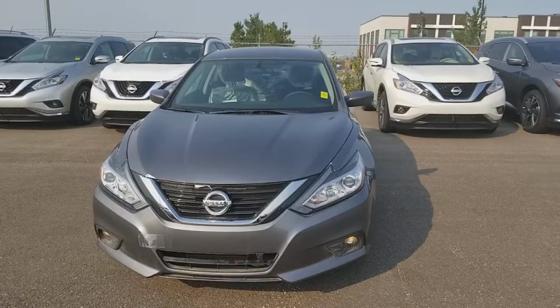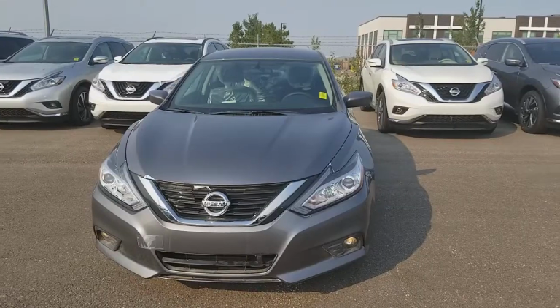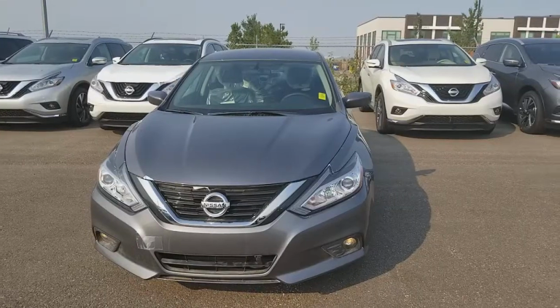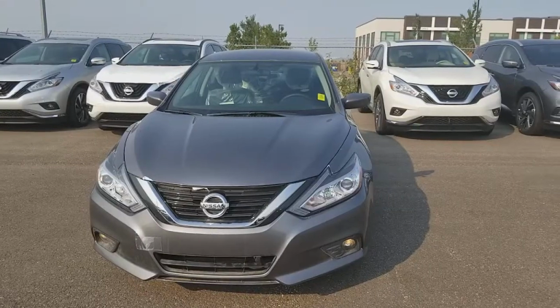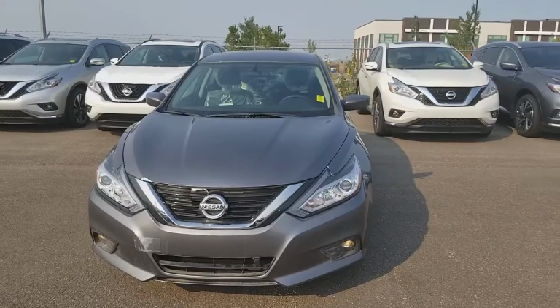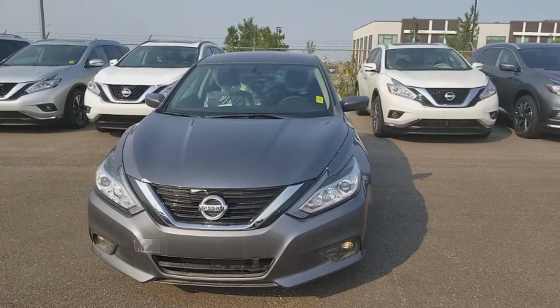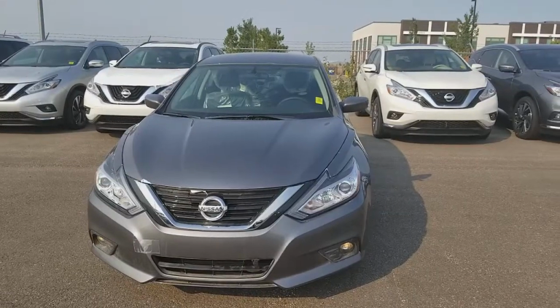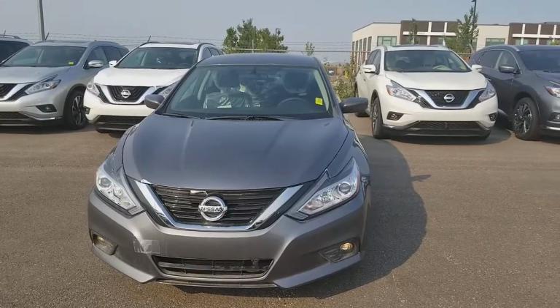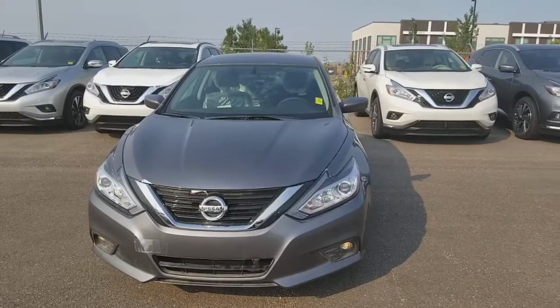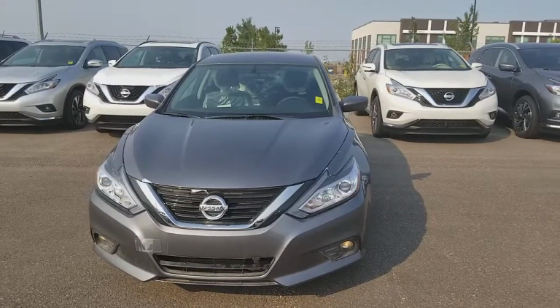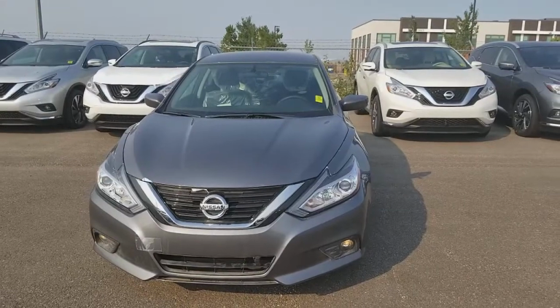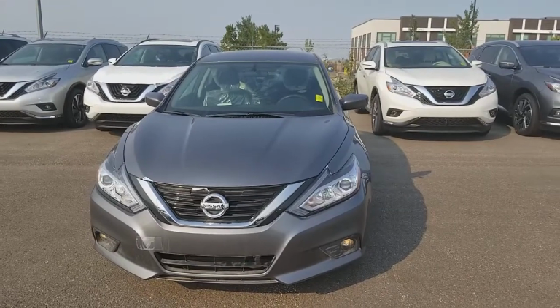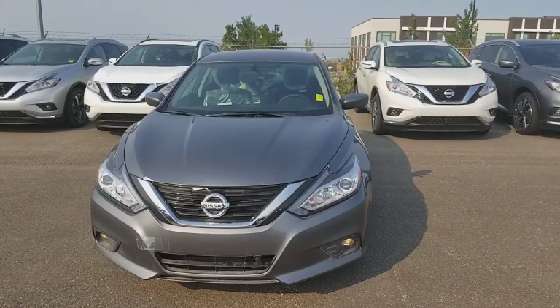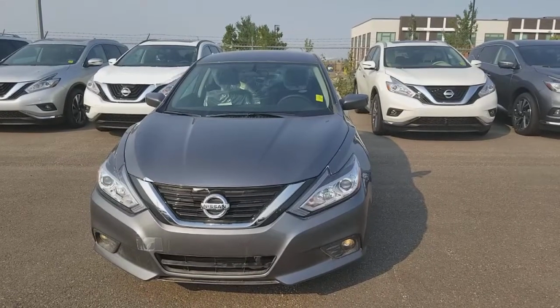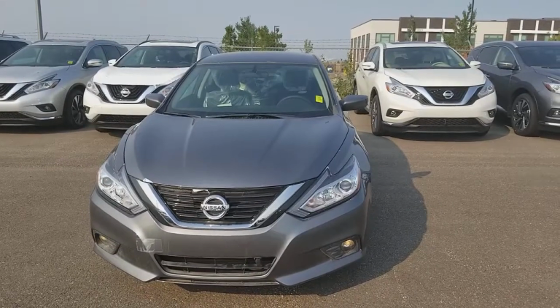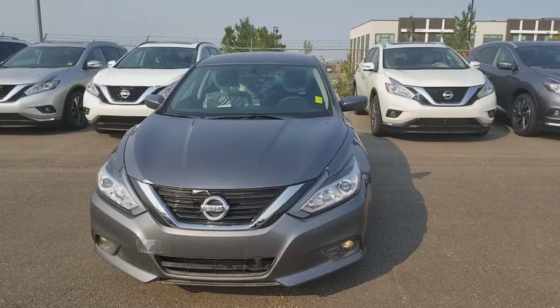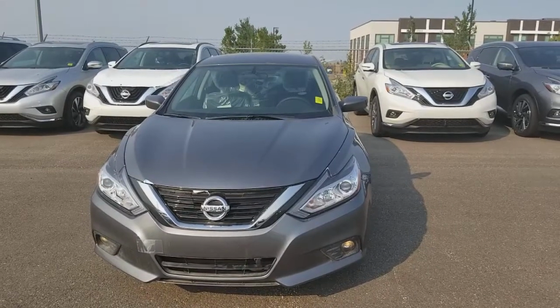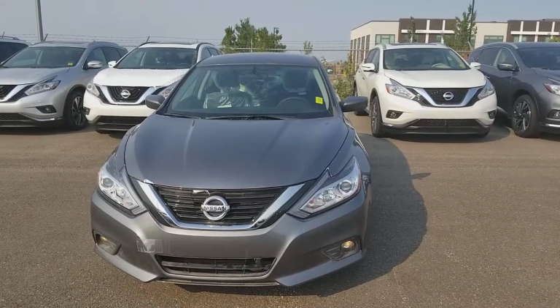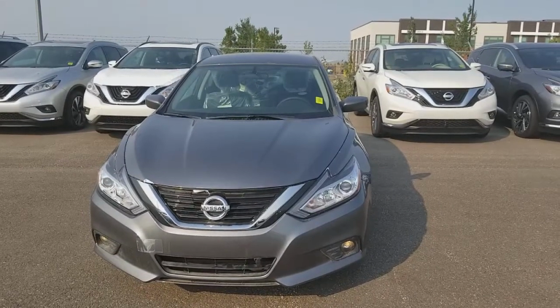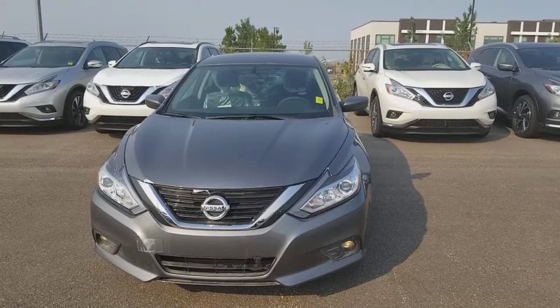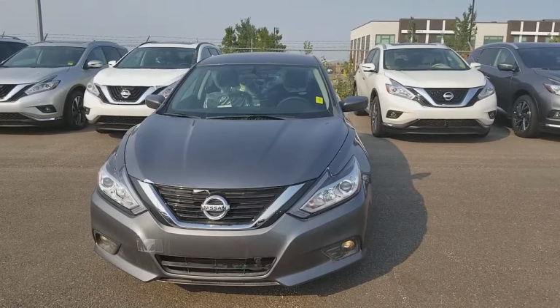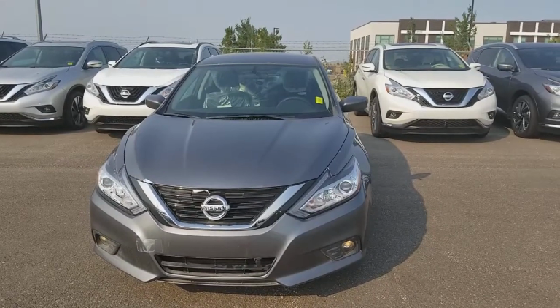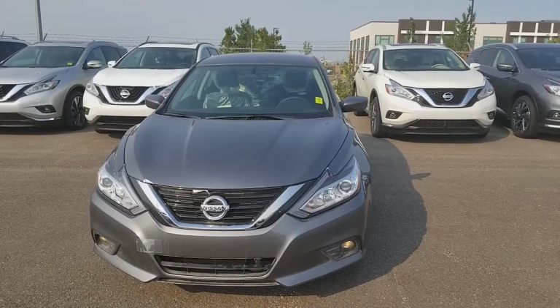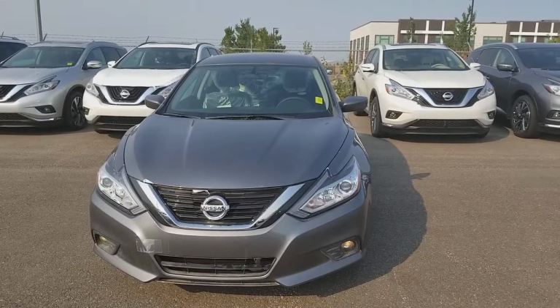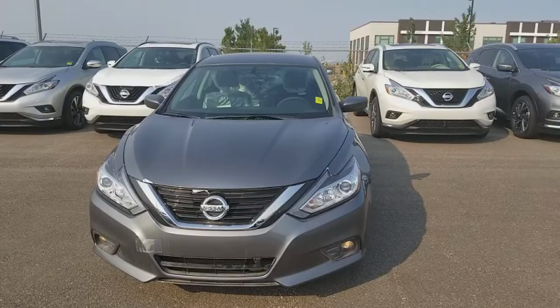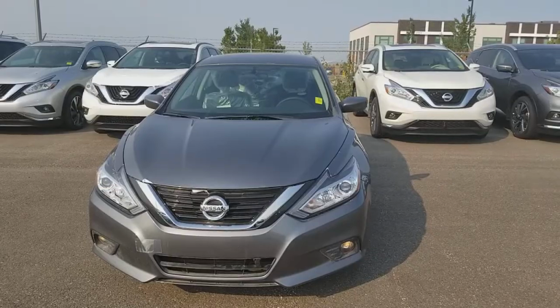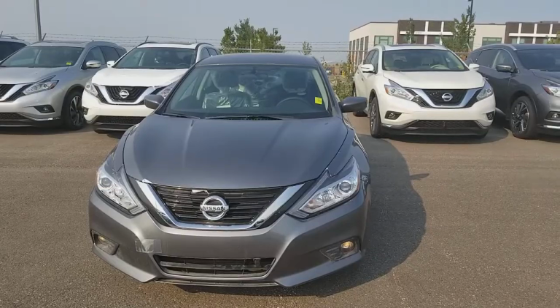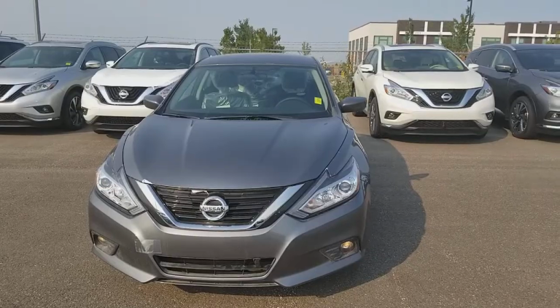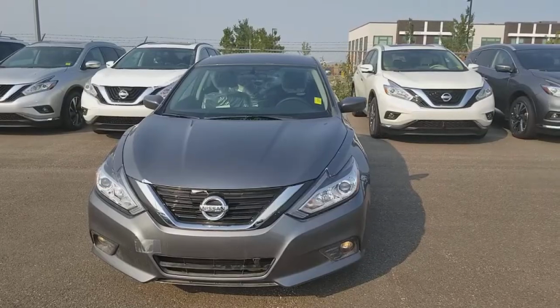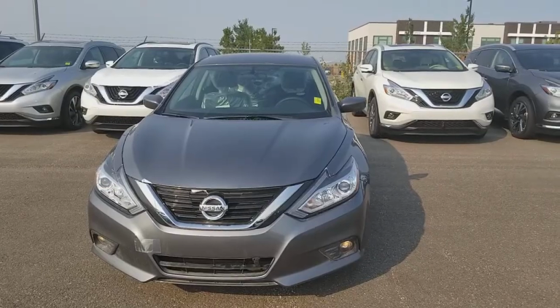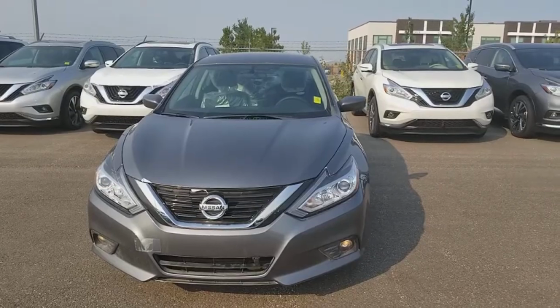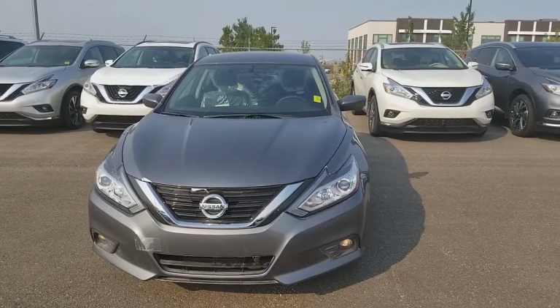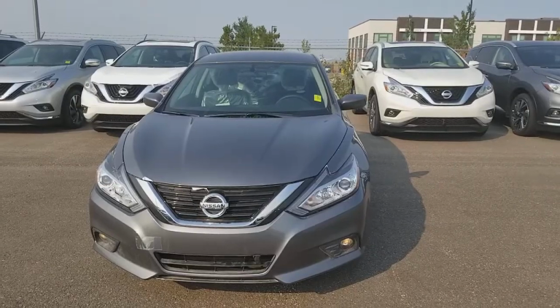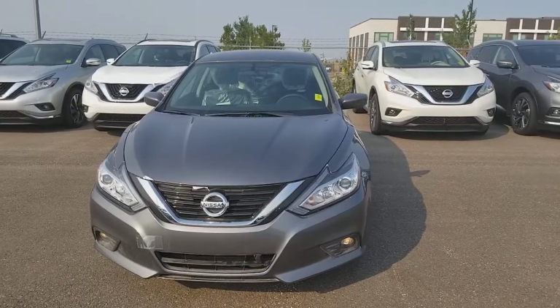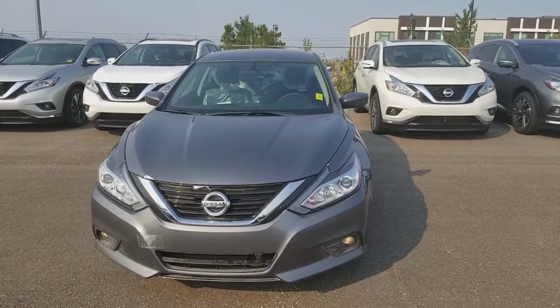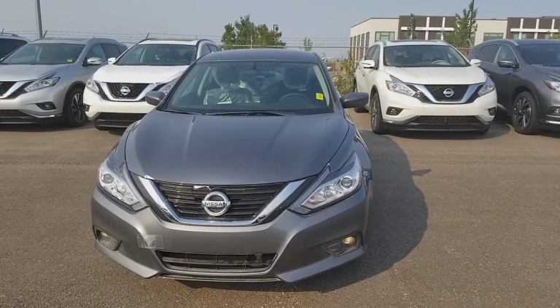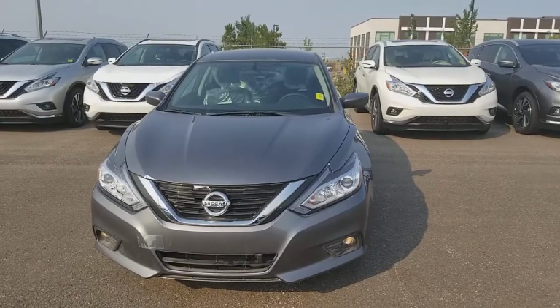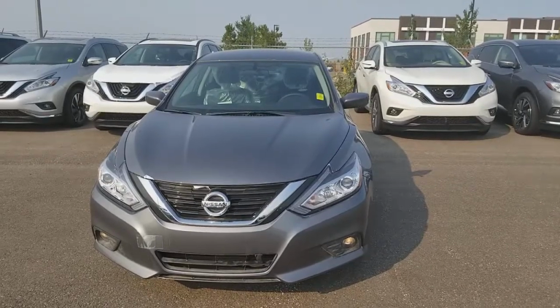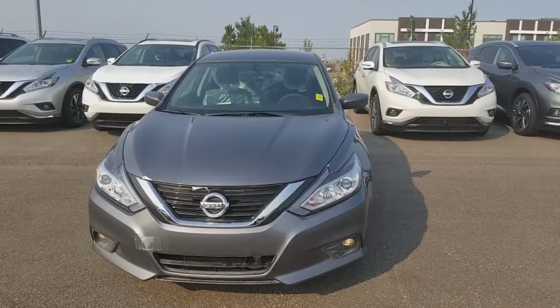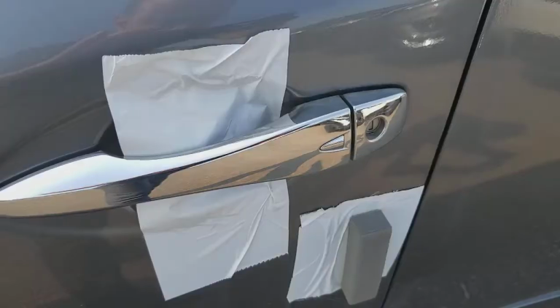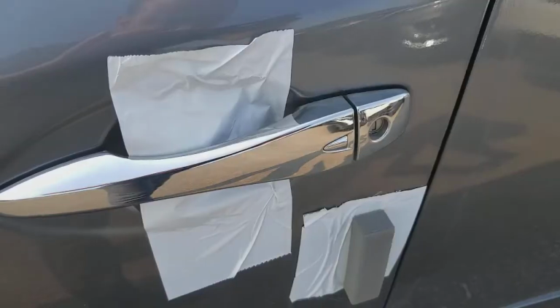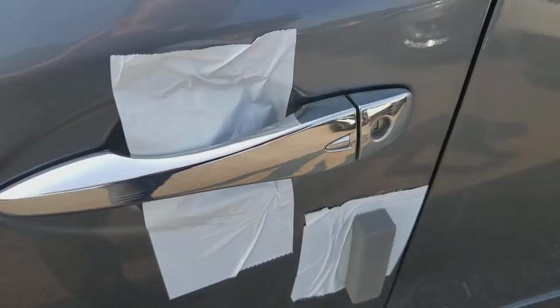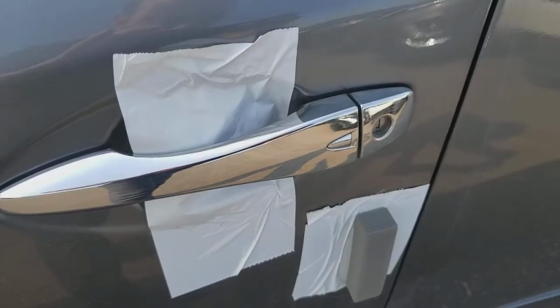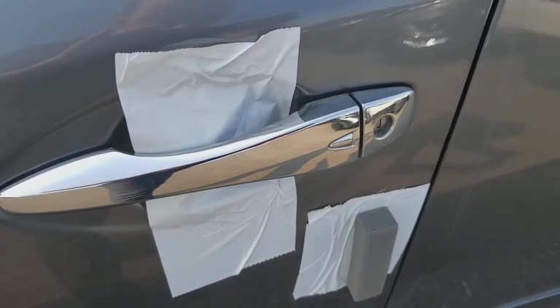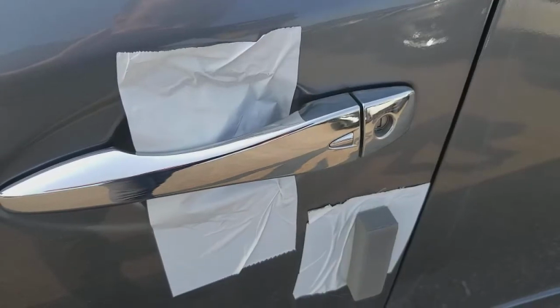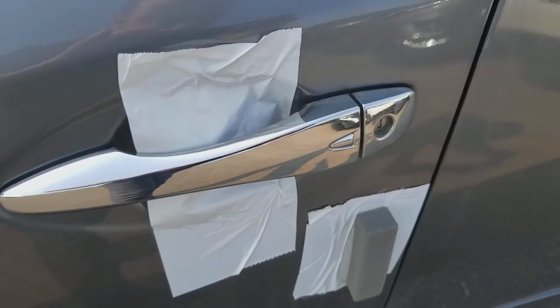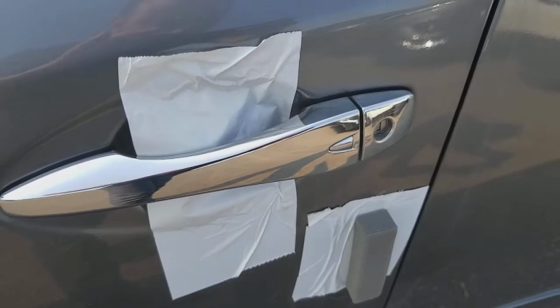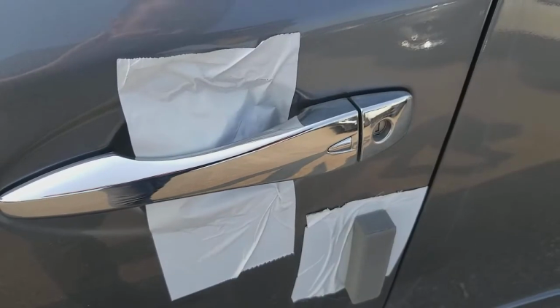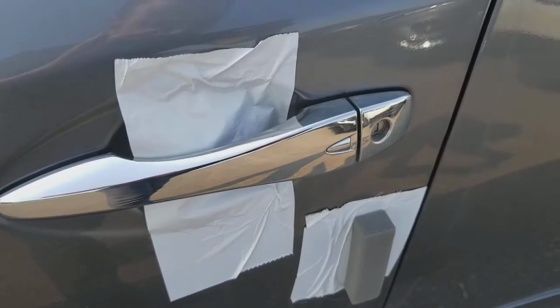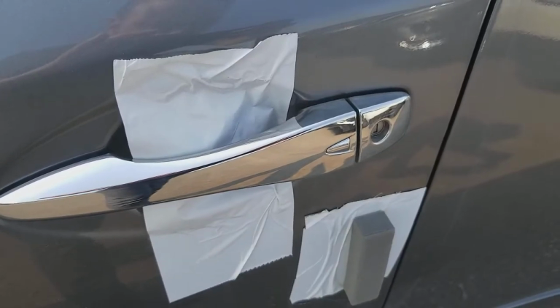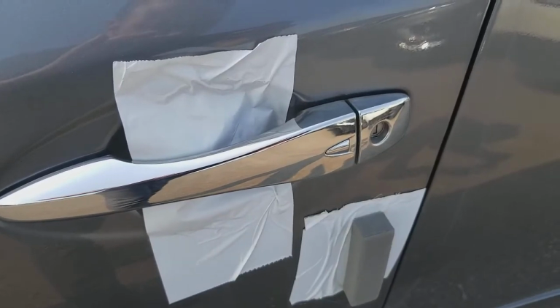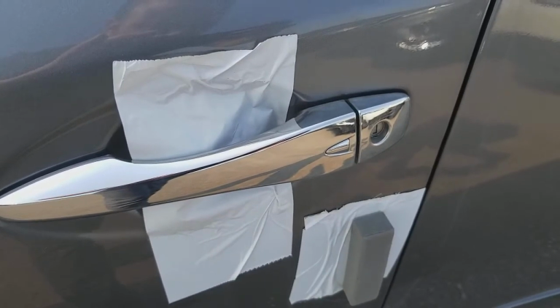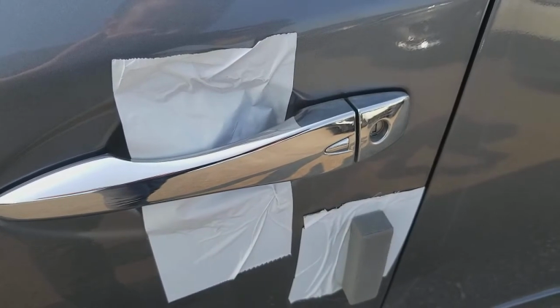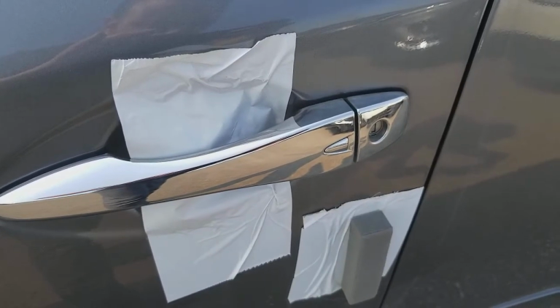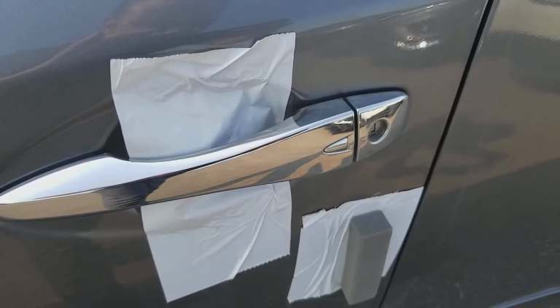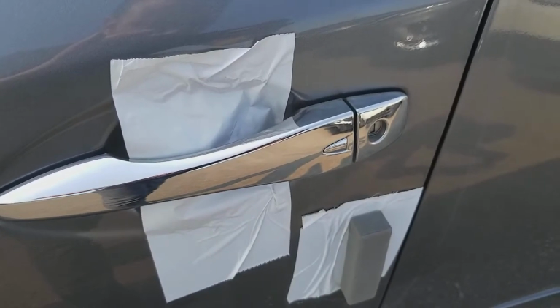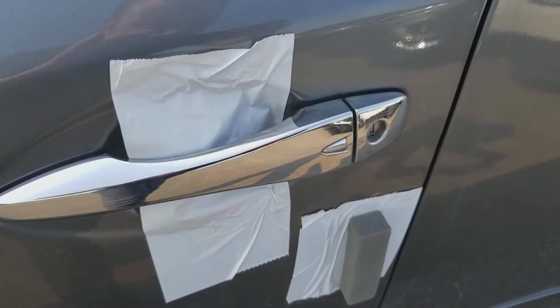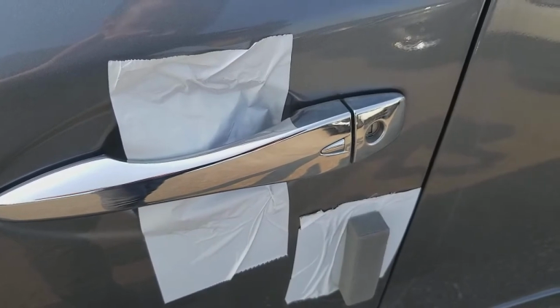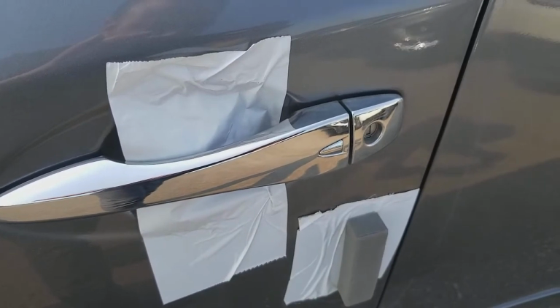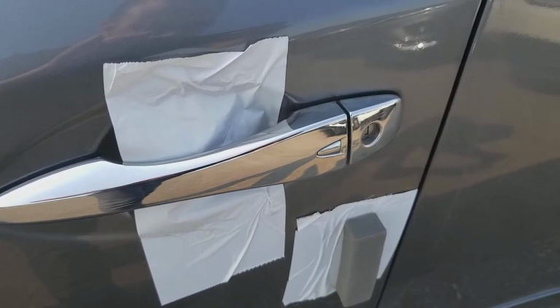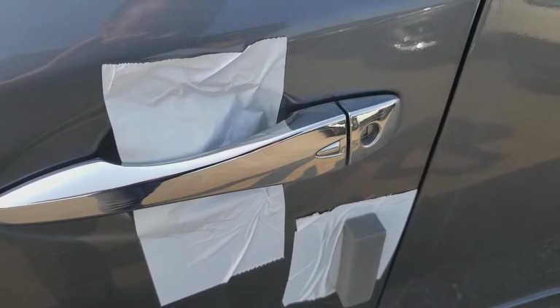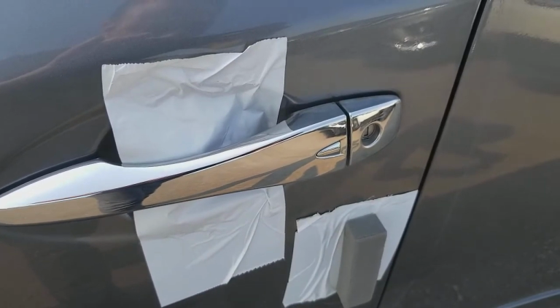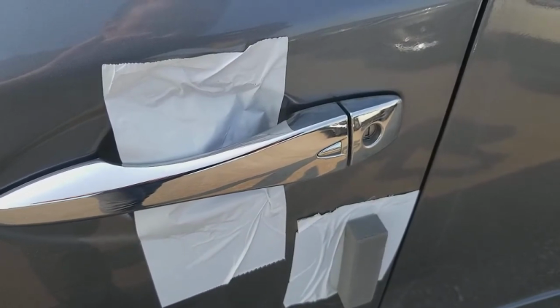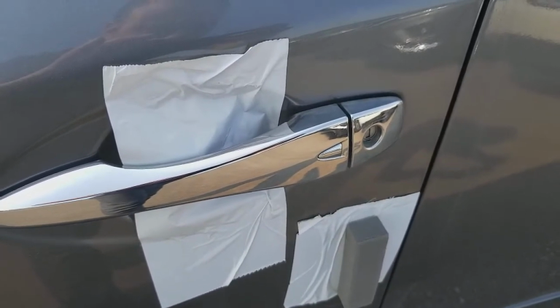It comes with a beautiful sport grille, fog lights, block heater, keyless entry, and remote starter.